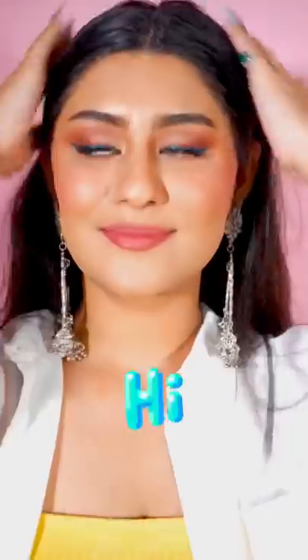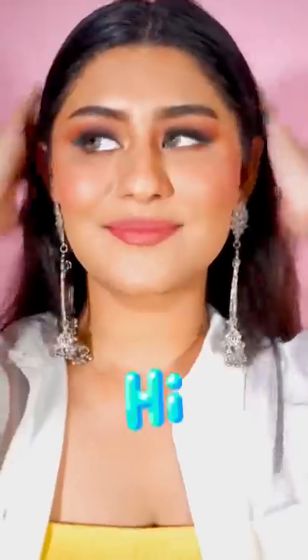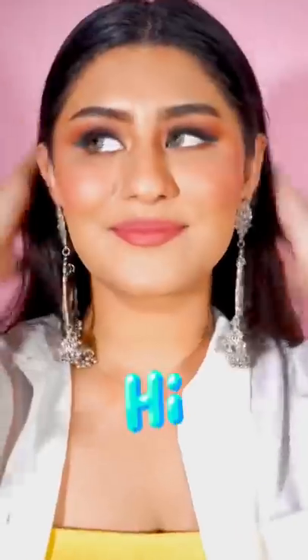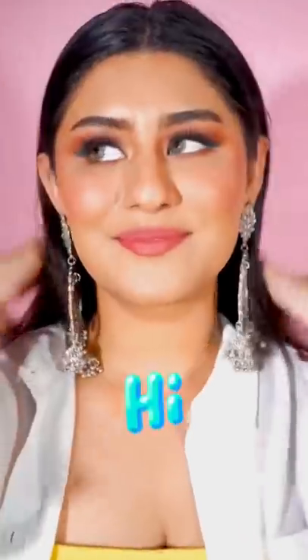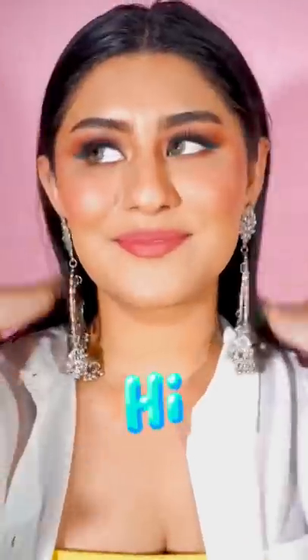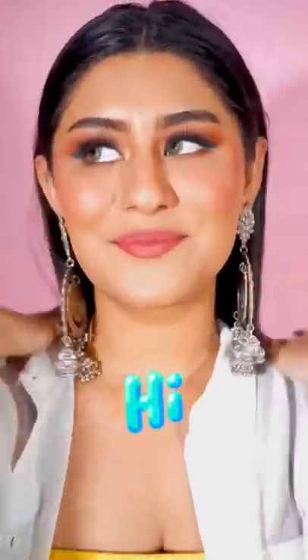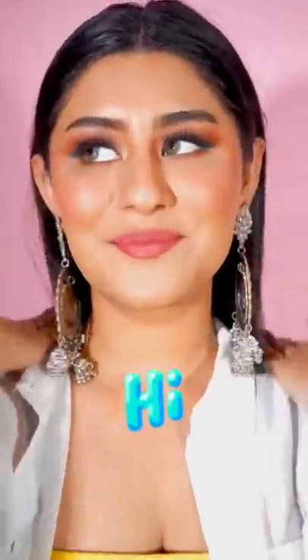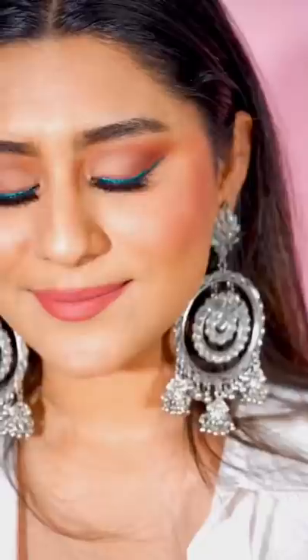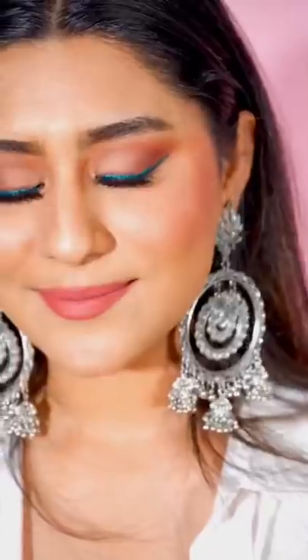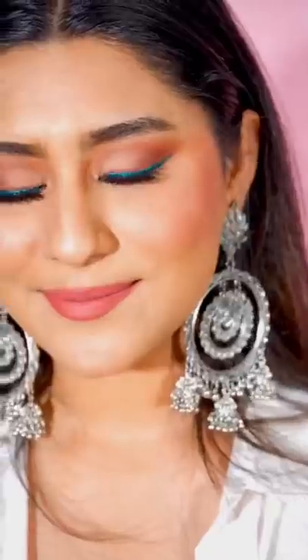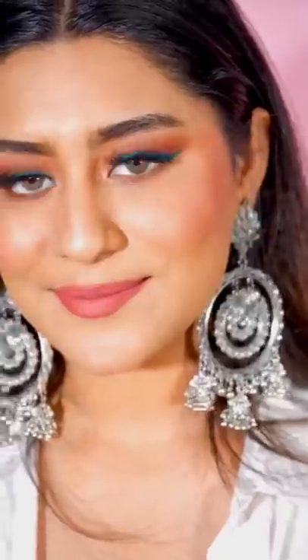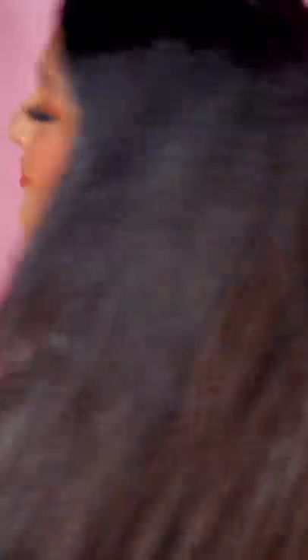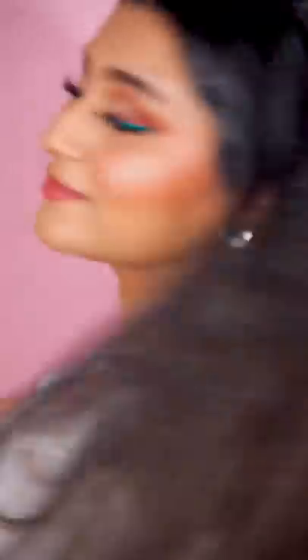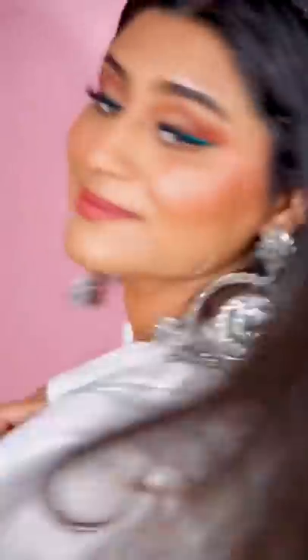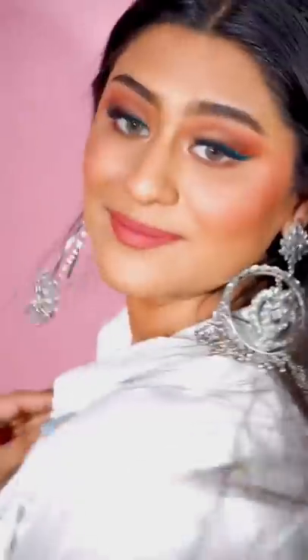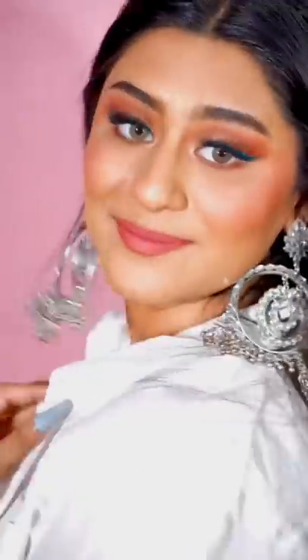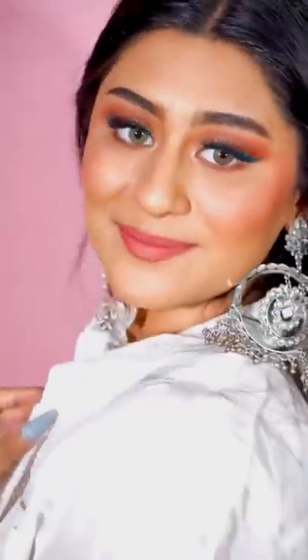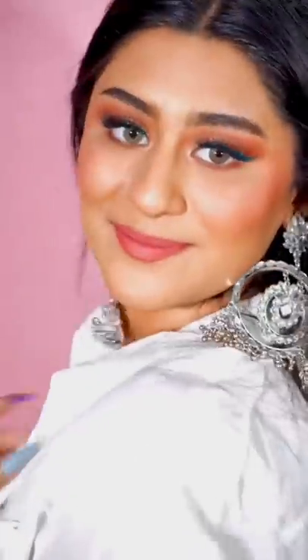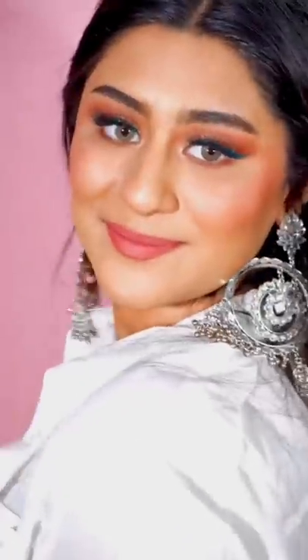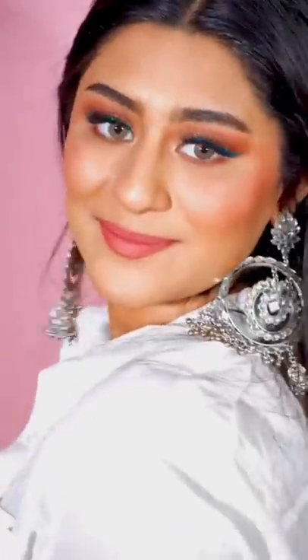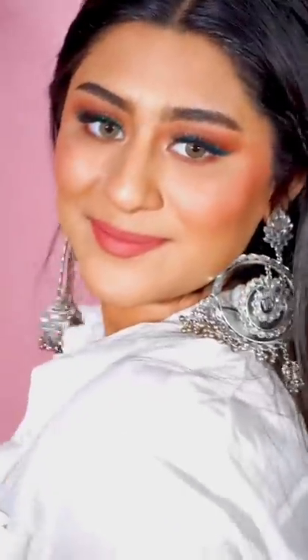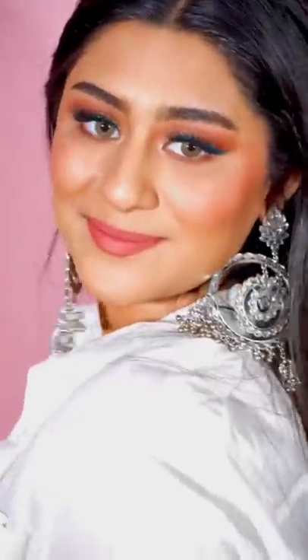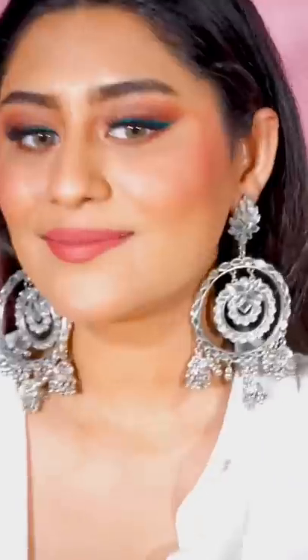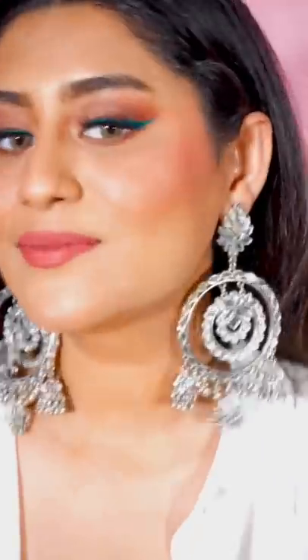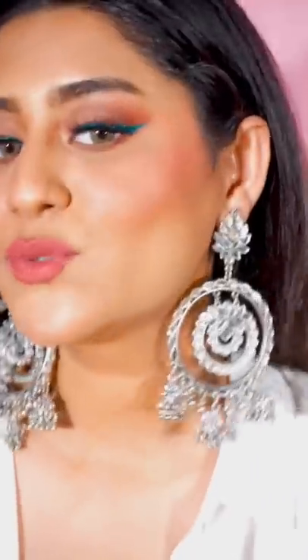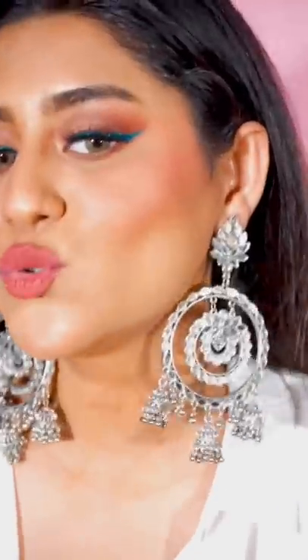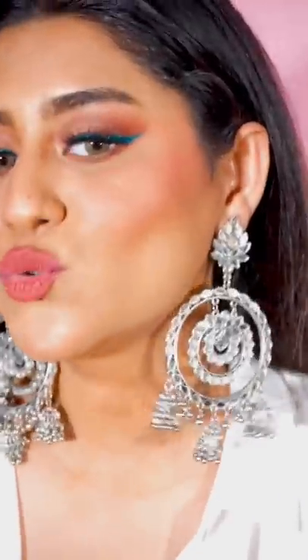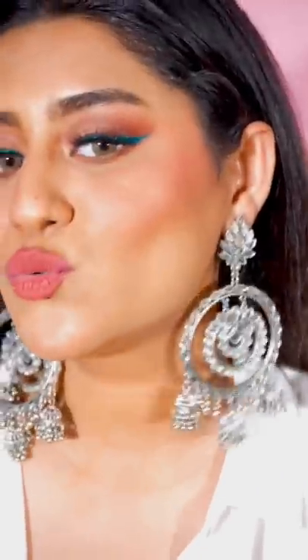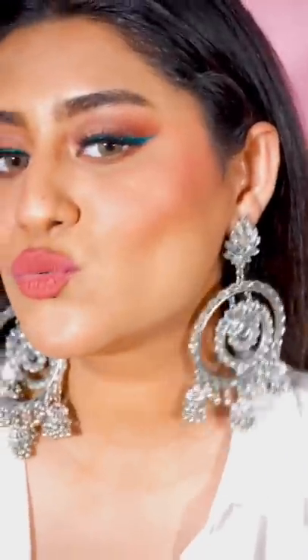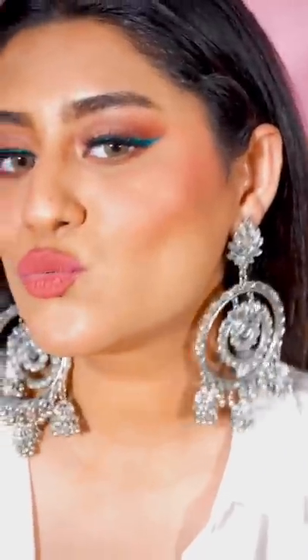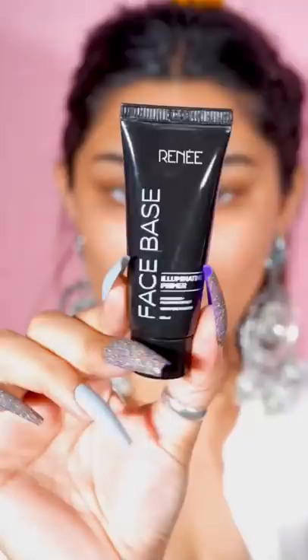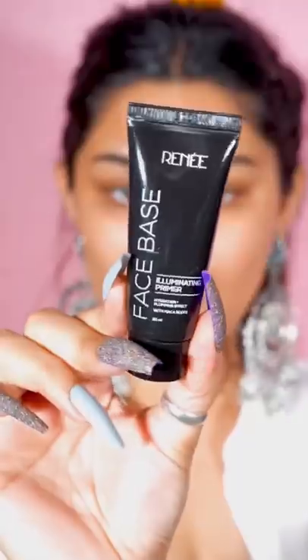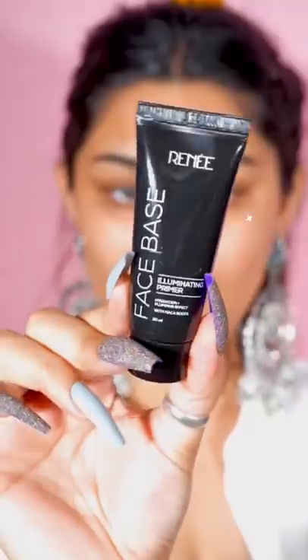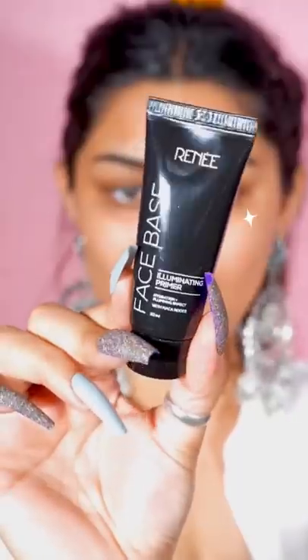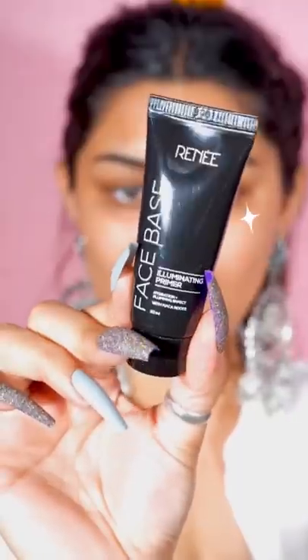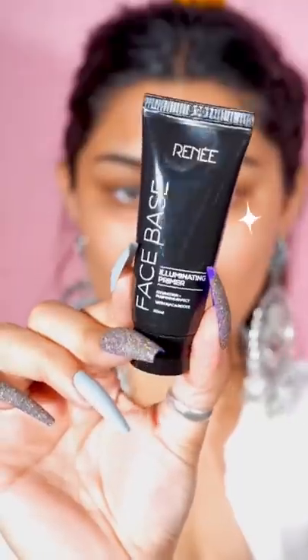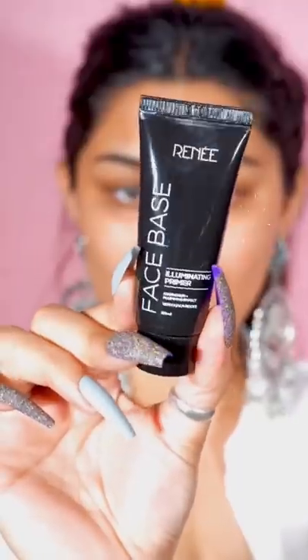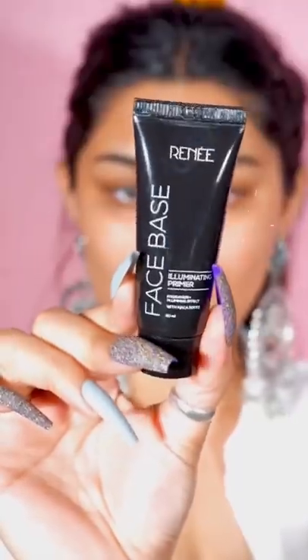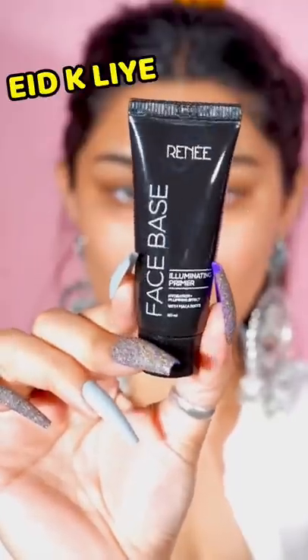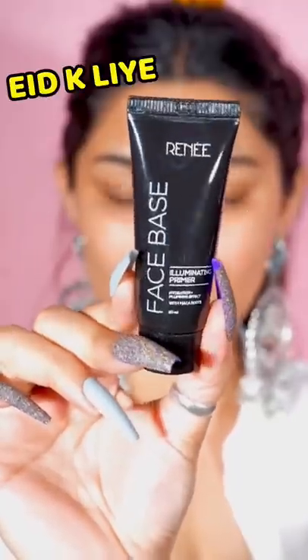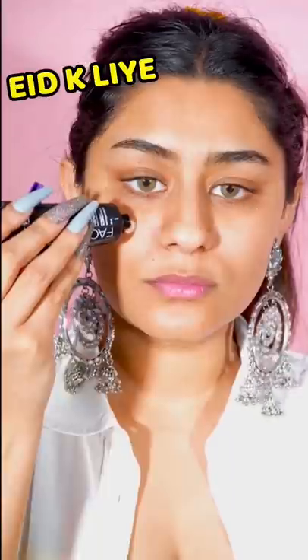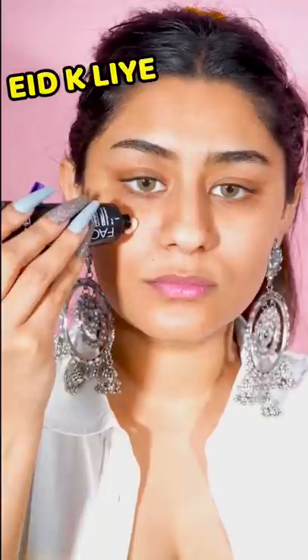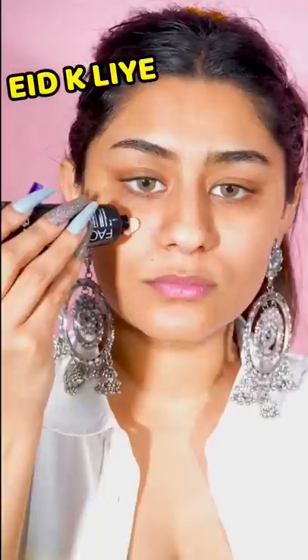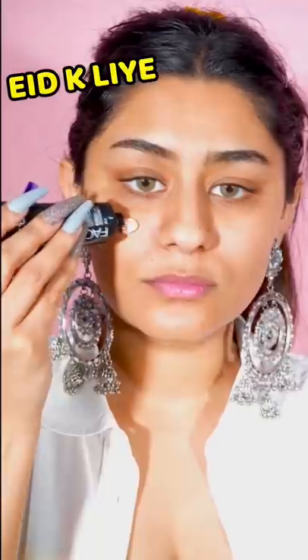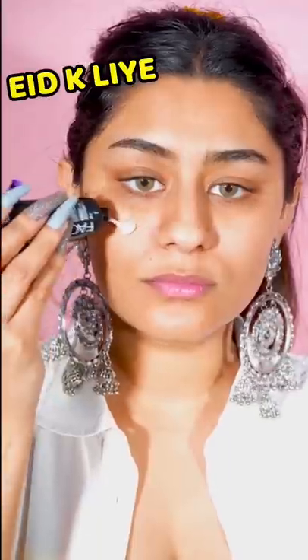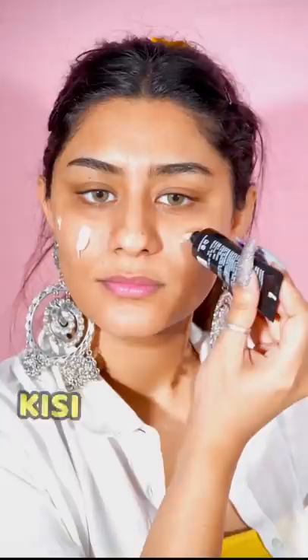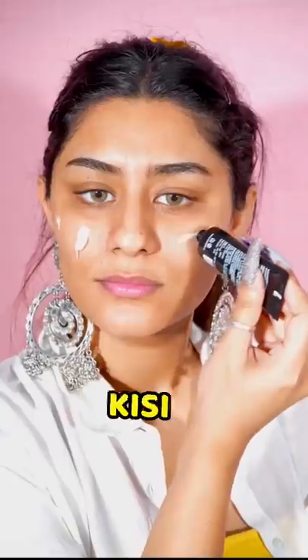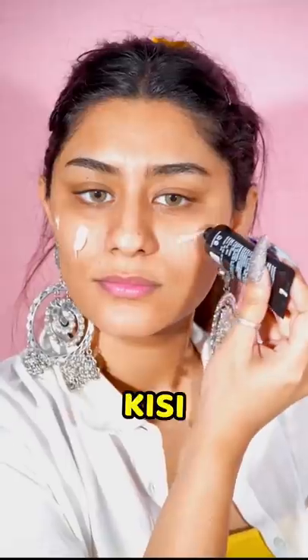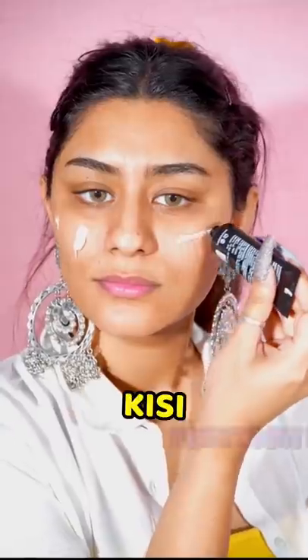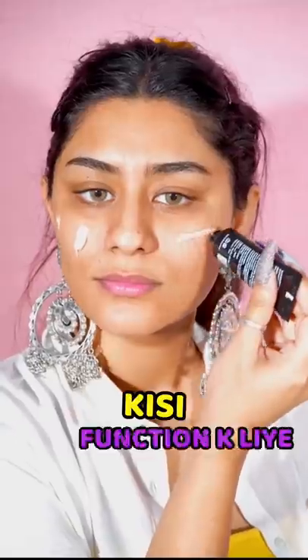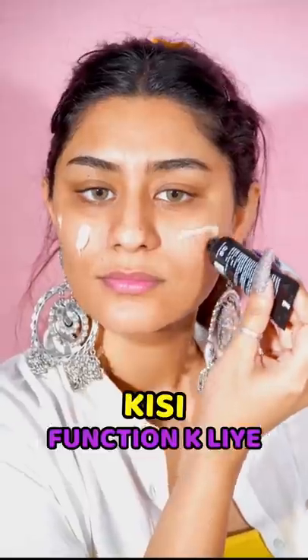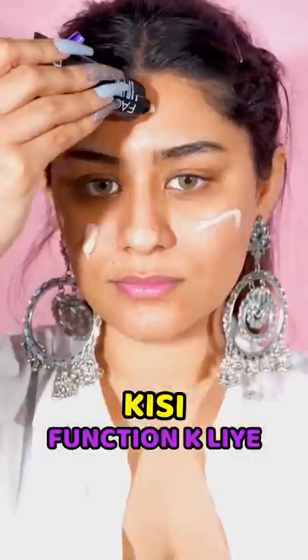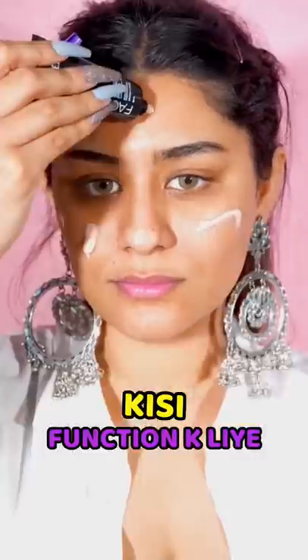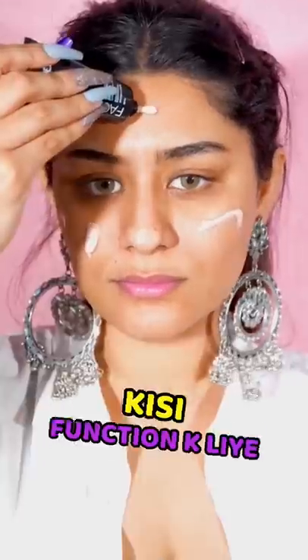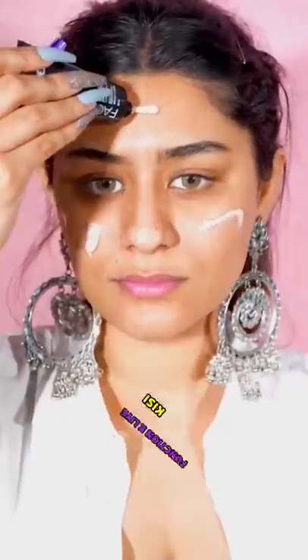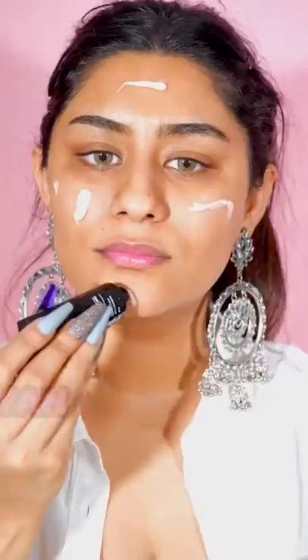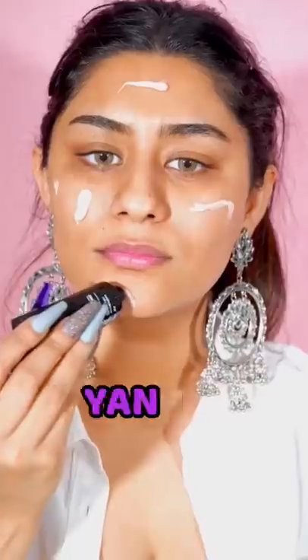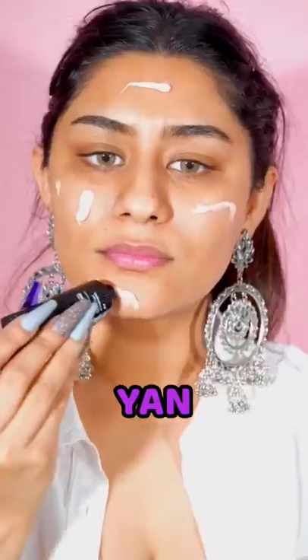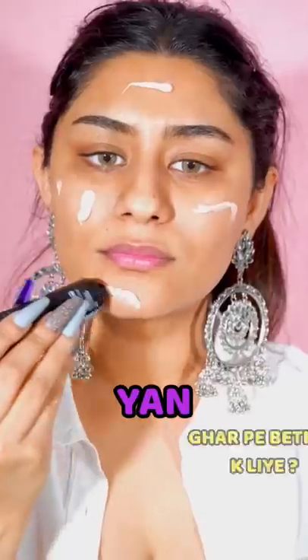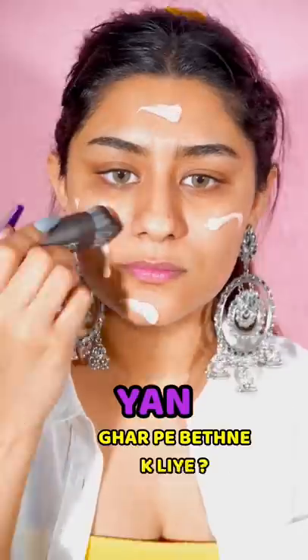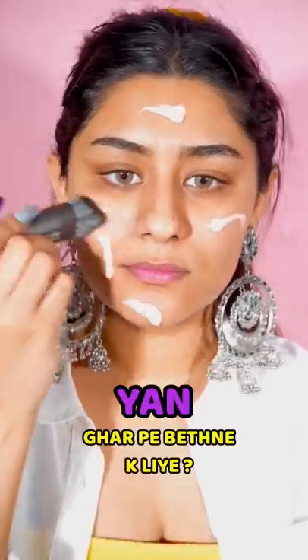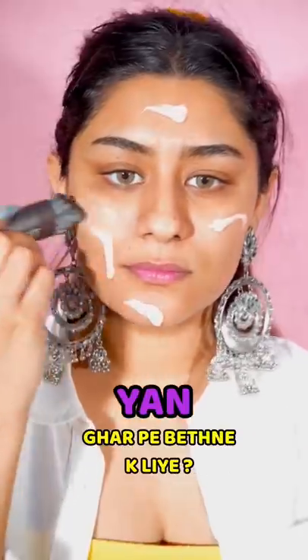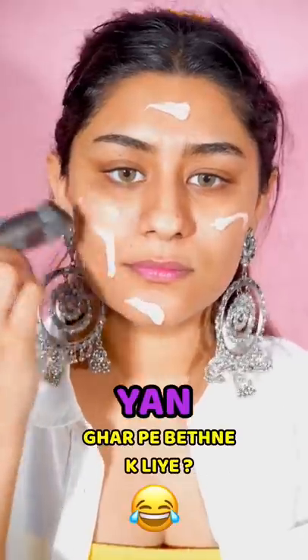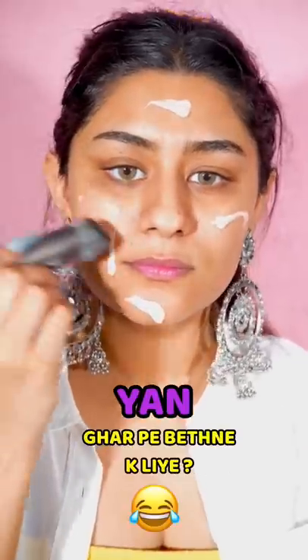Hi! In today's video, I am going to create this look which you can do for ETH, for any function, or for sitting at home.